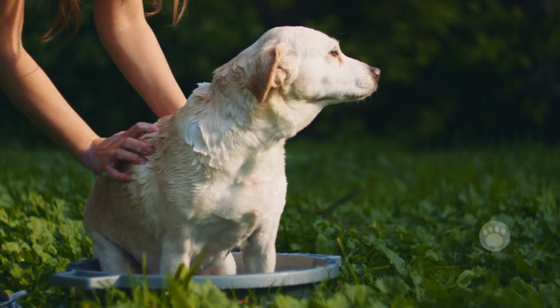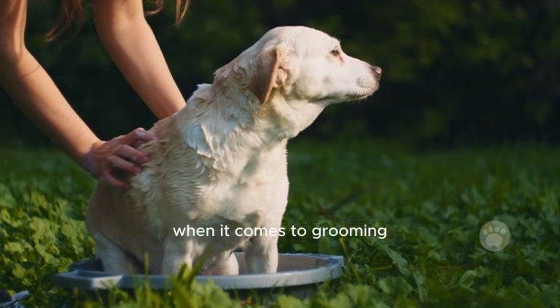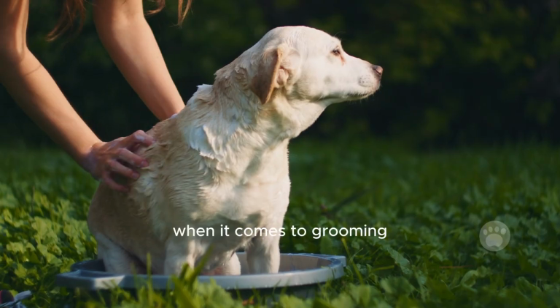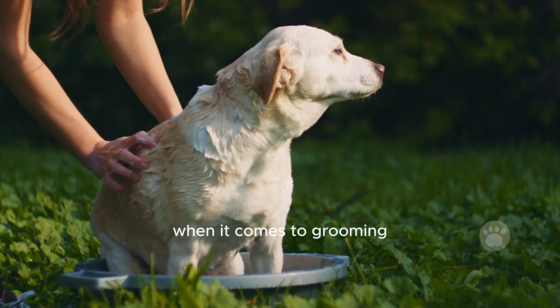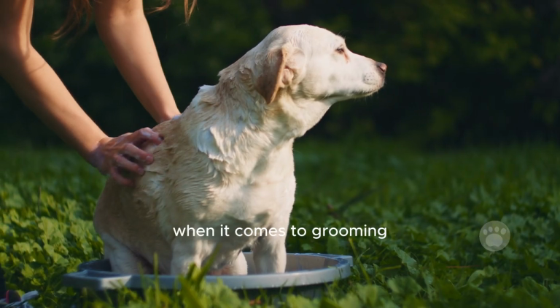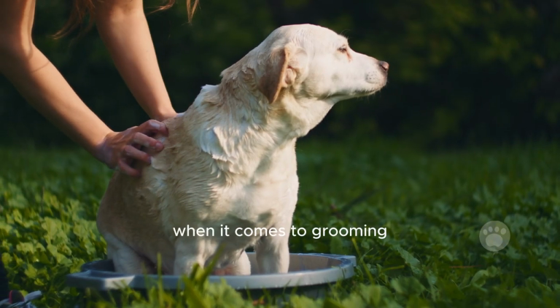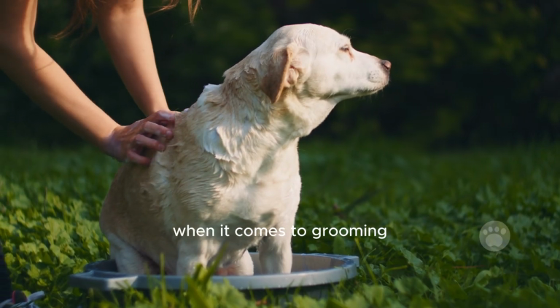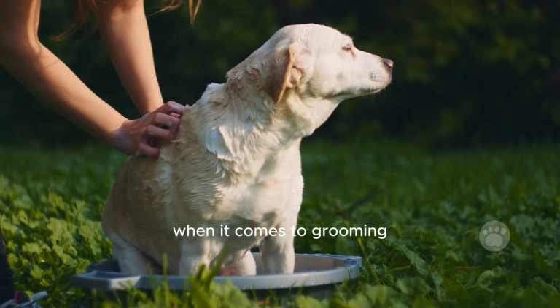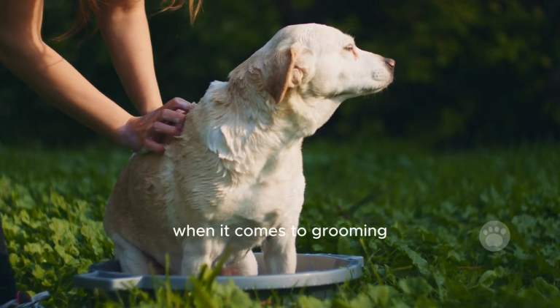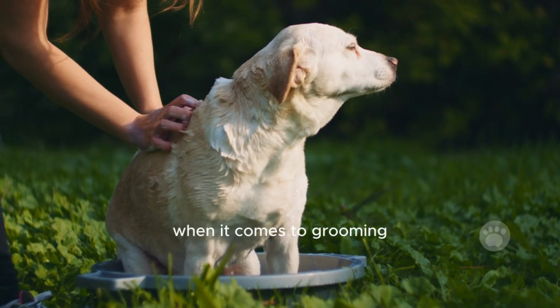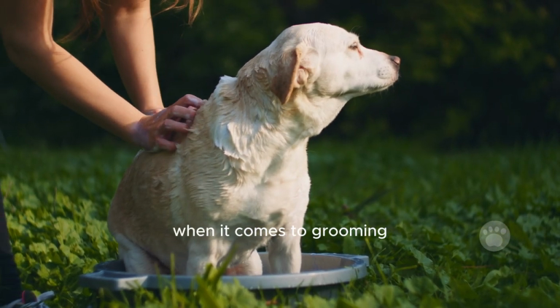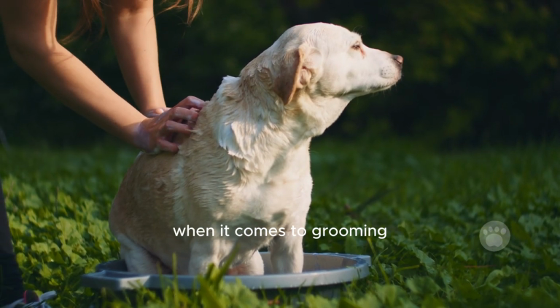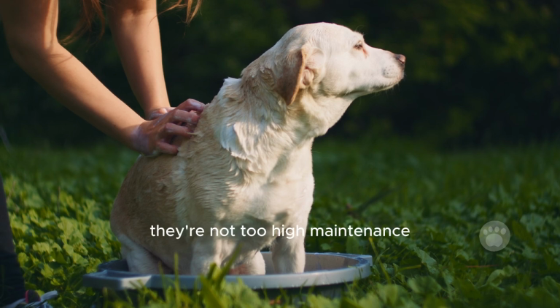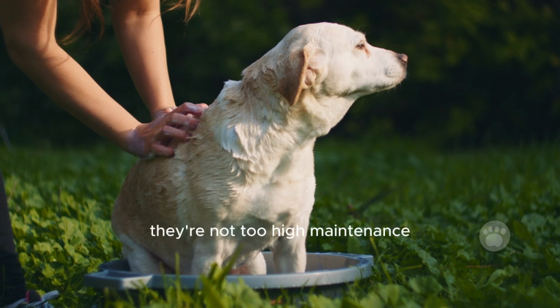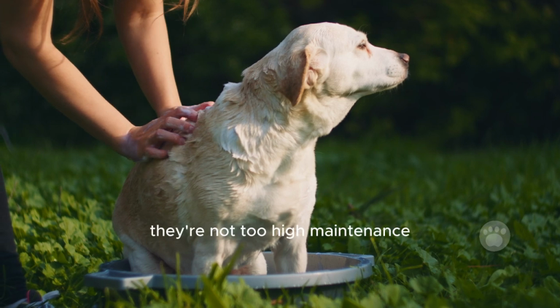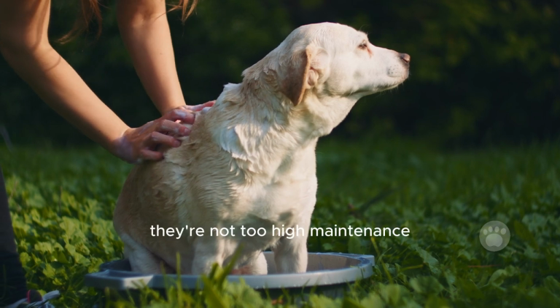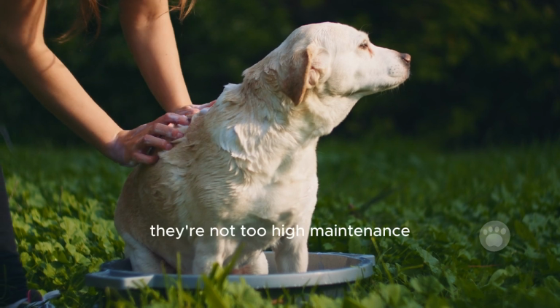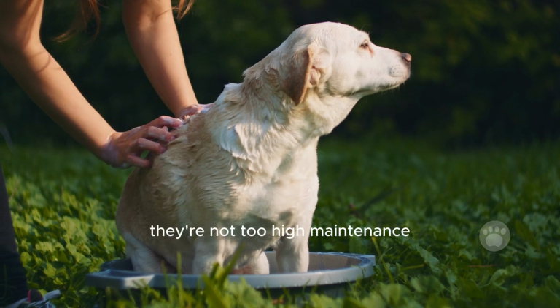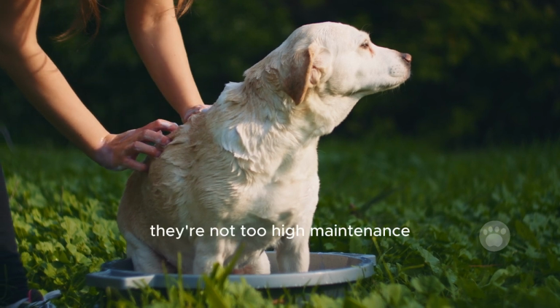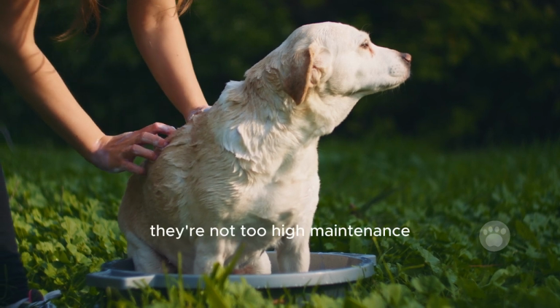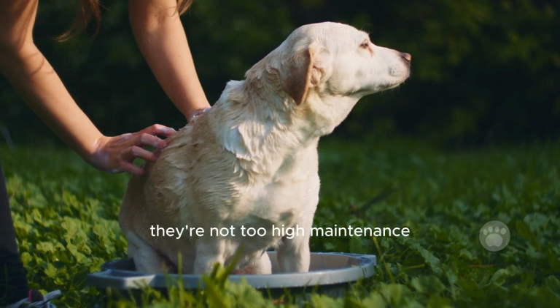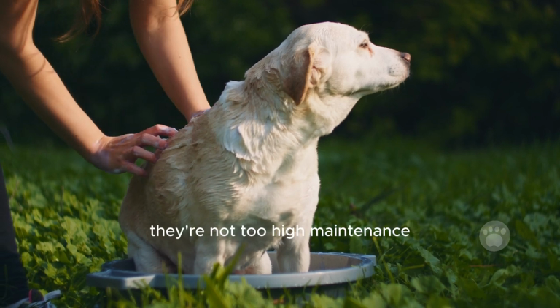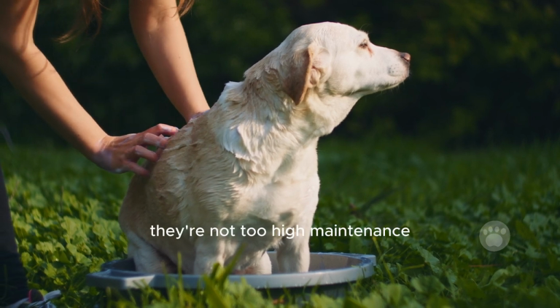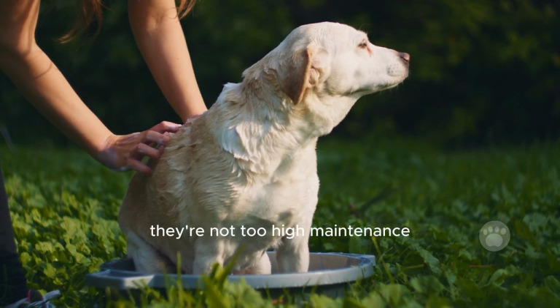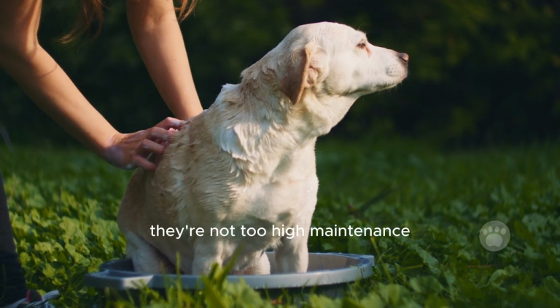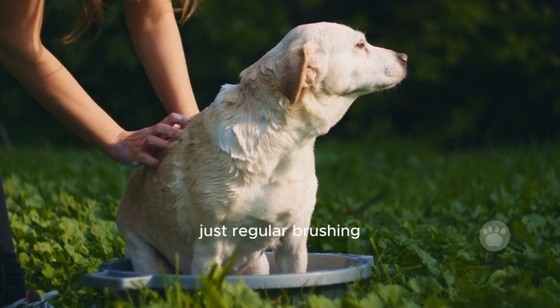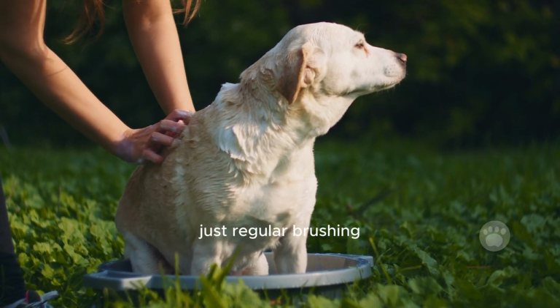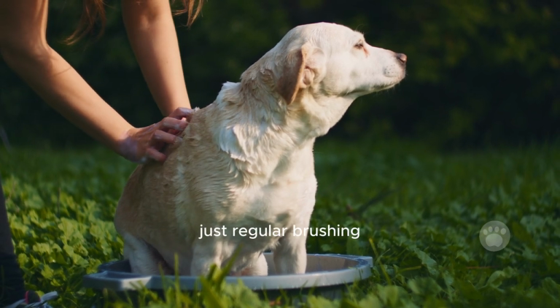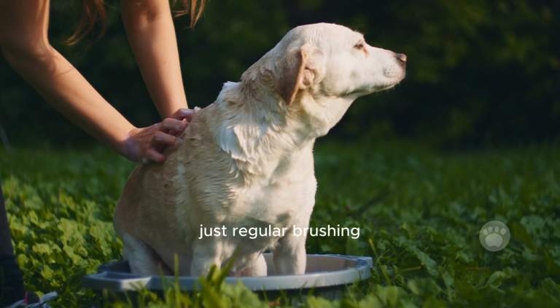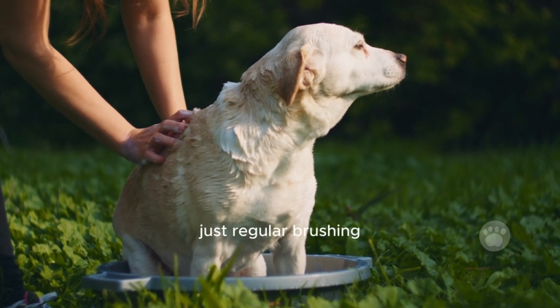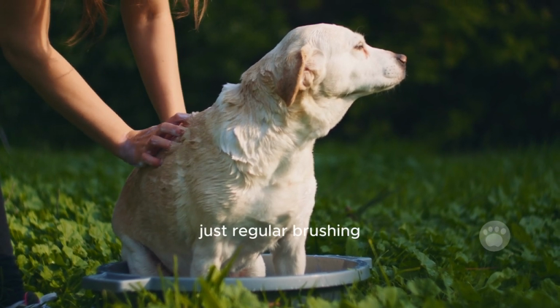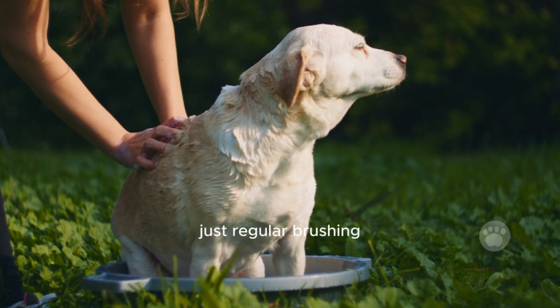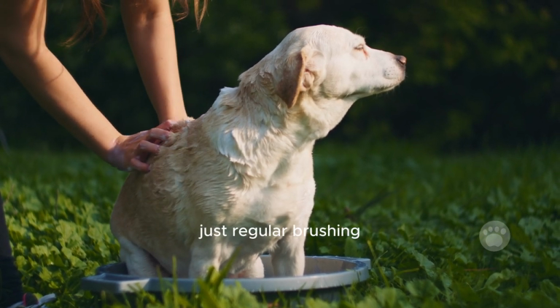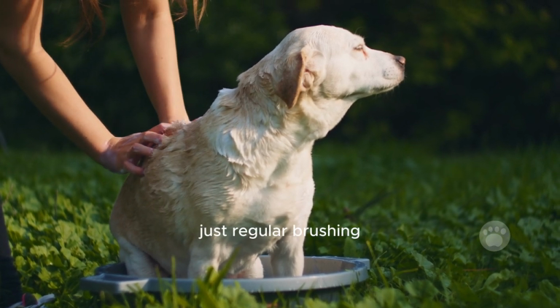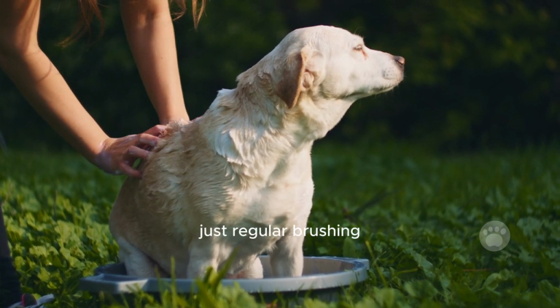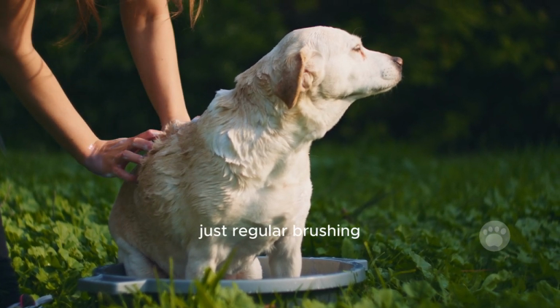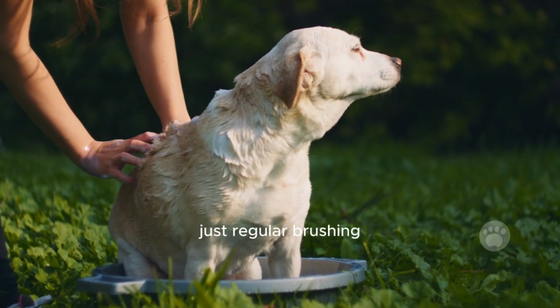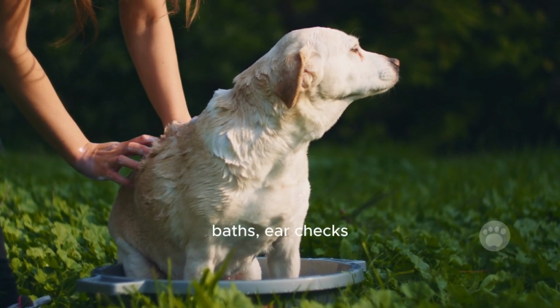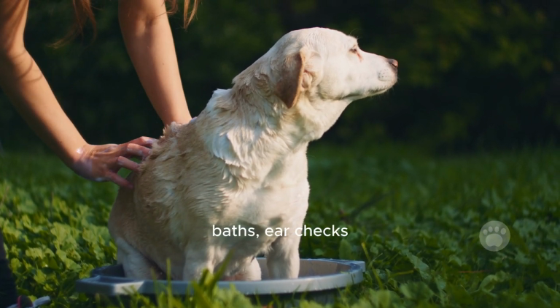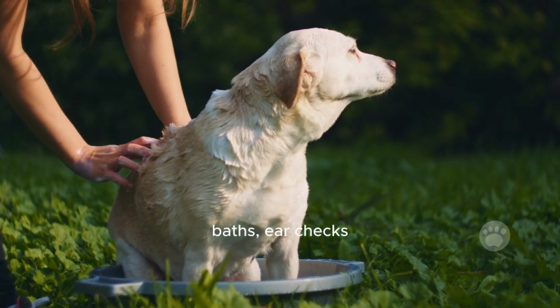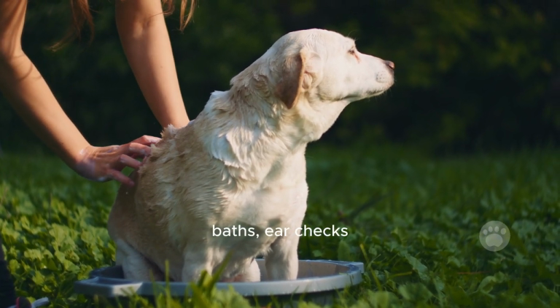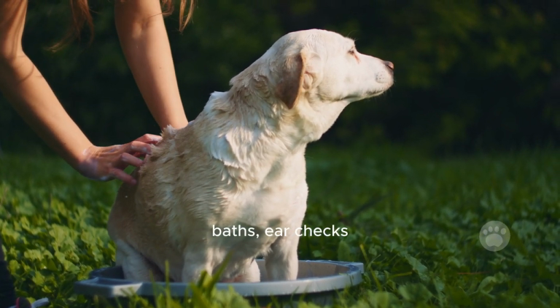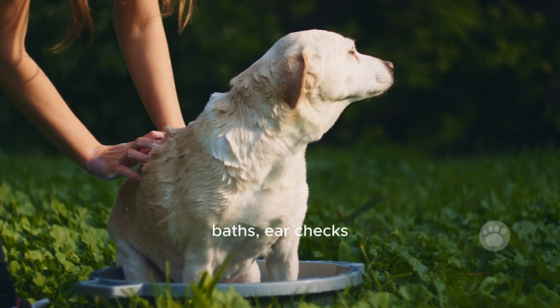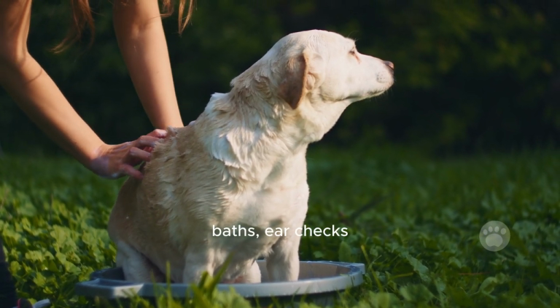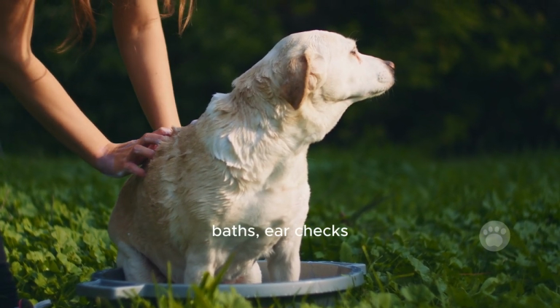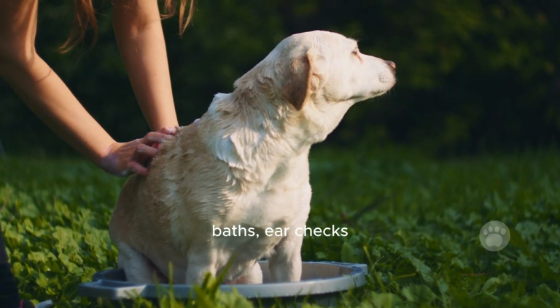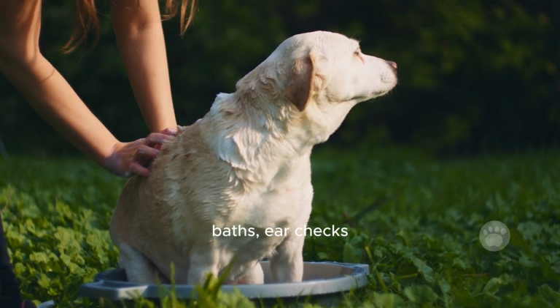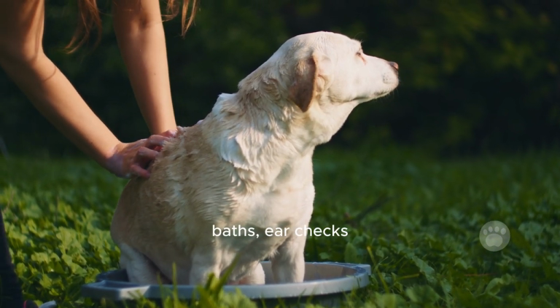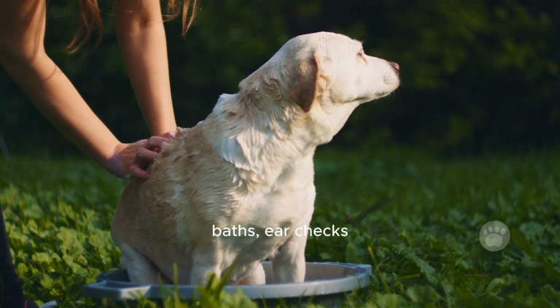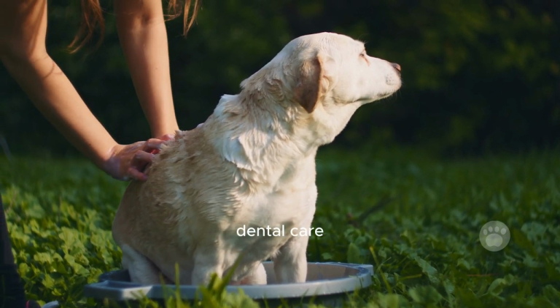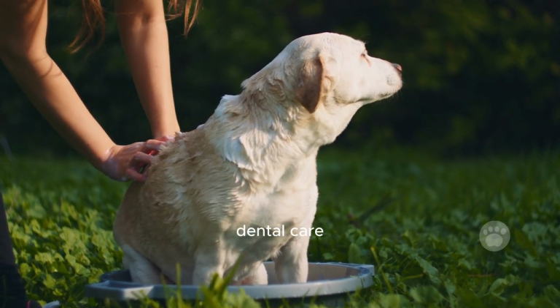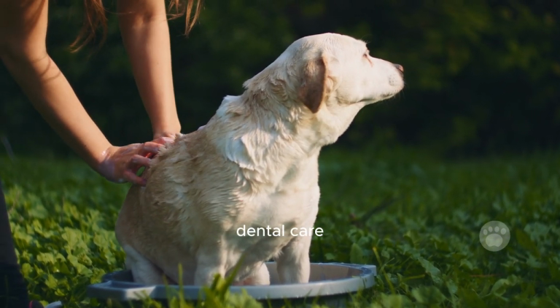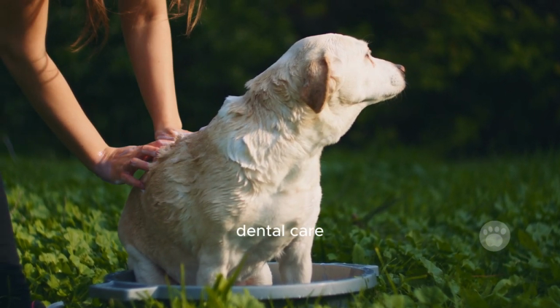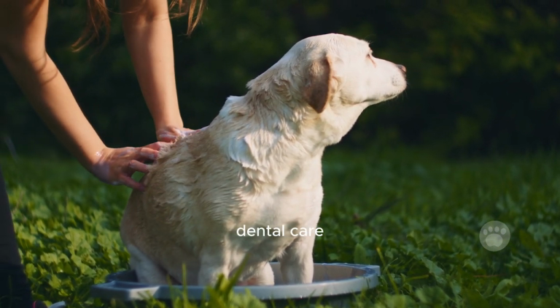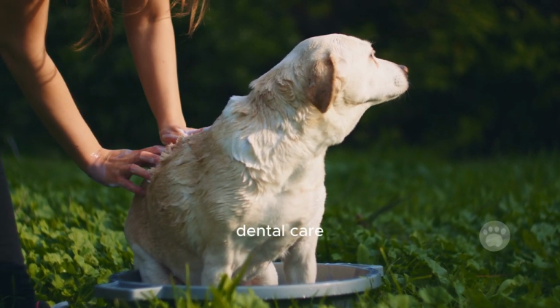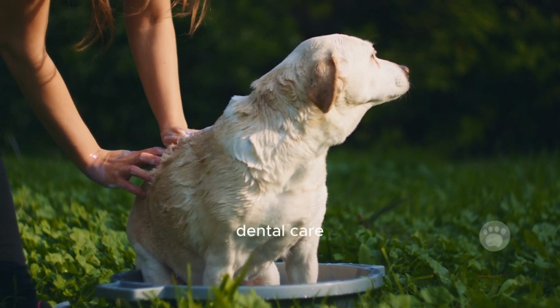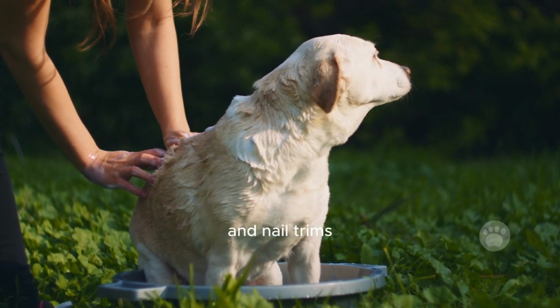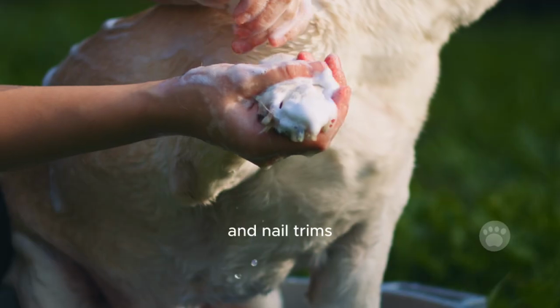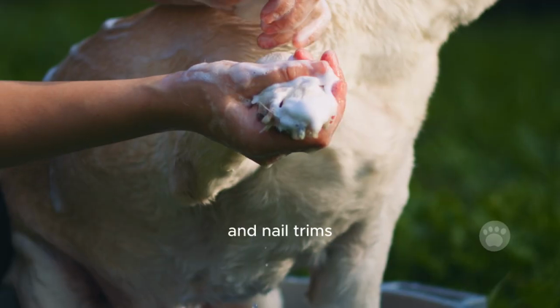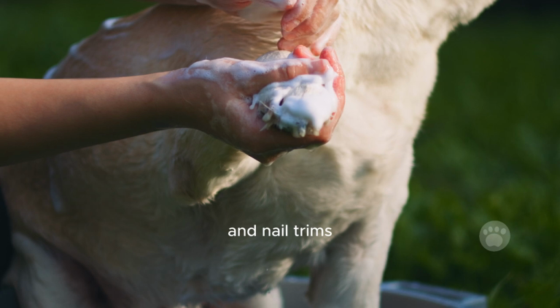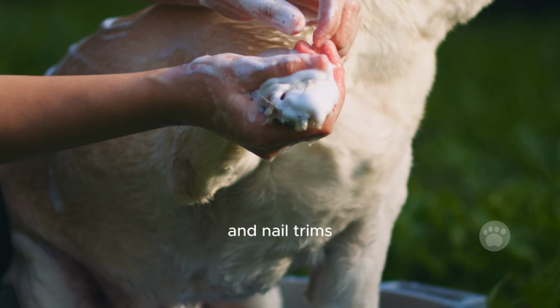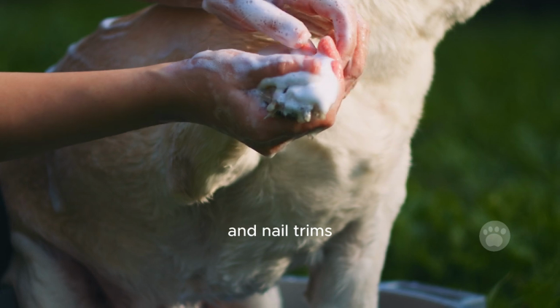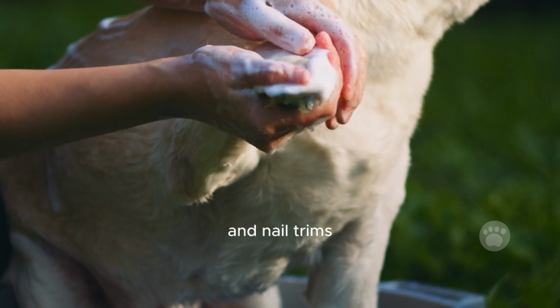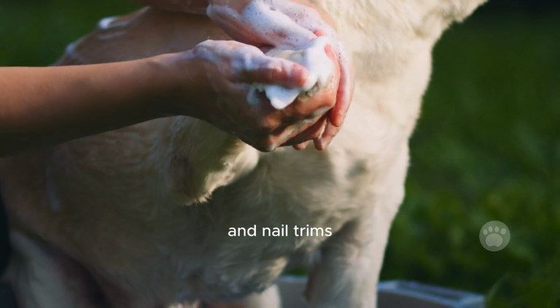When it comes to grooming, they're not too high-maintenance — just regular brushing, baths, ear checks, dental care, and nail trims.